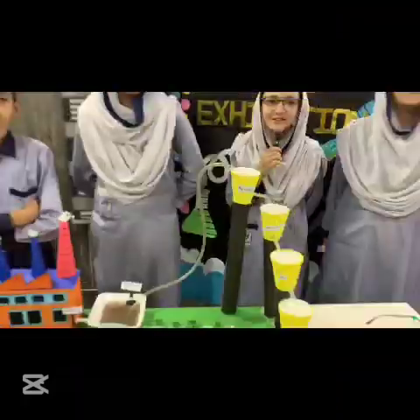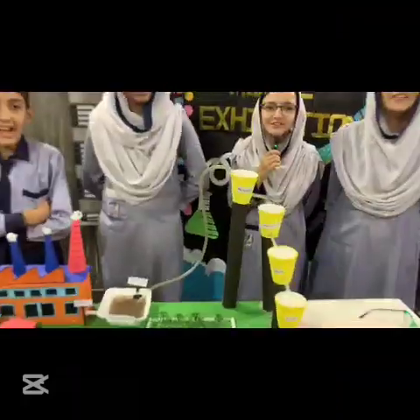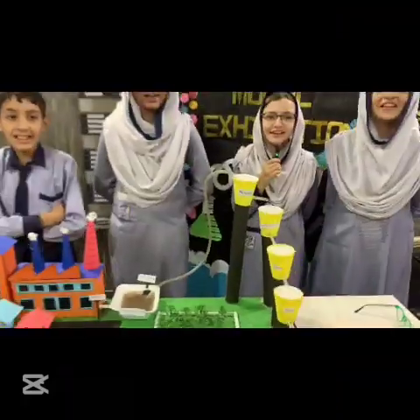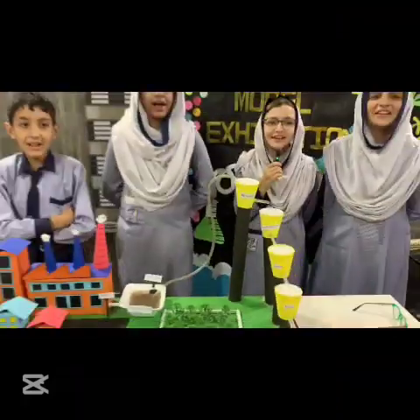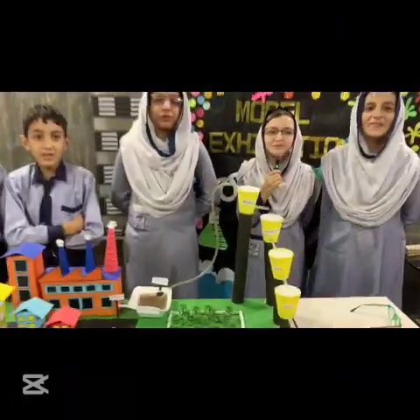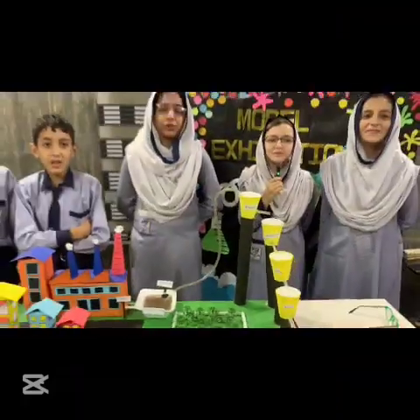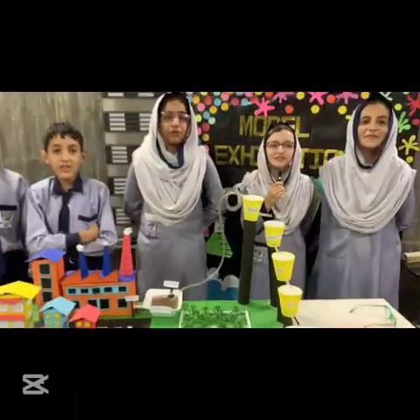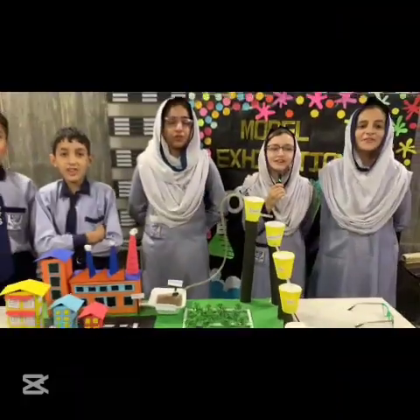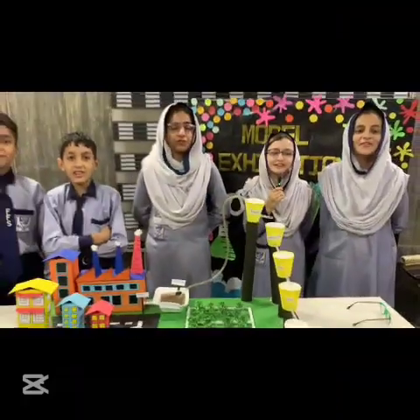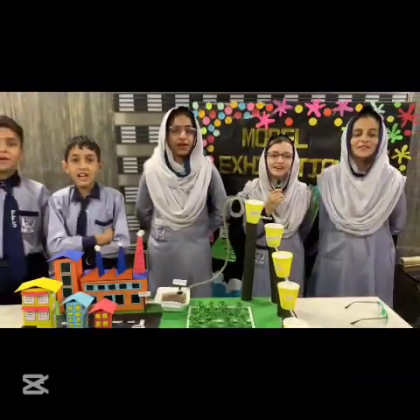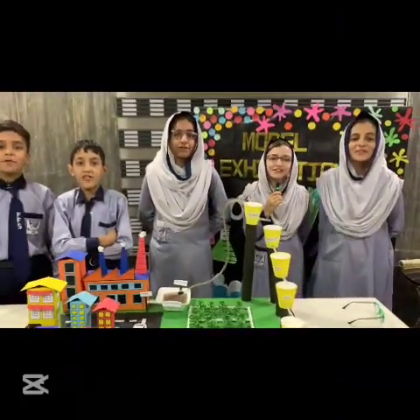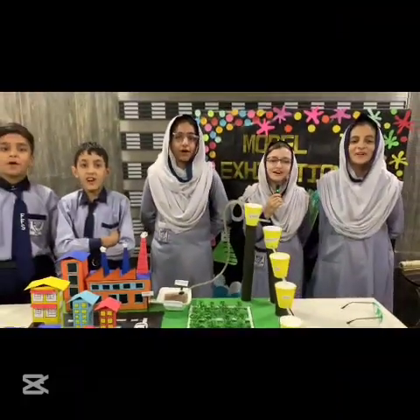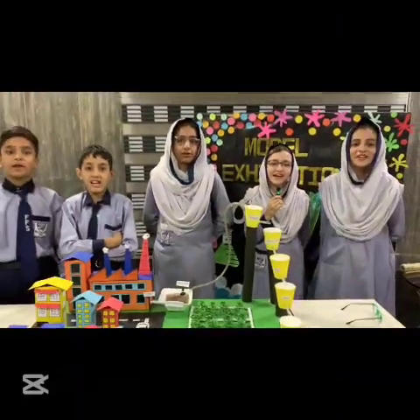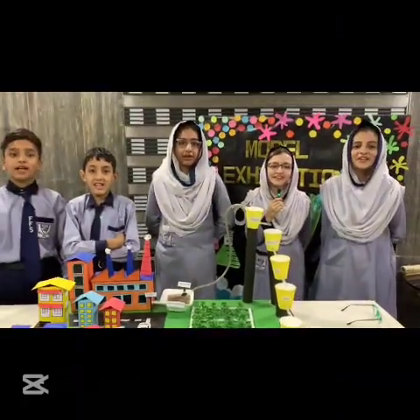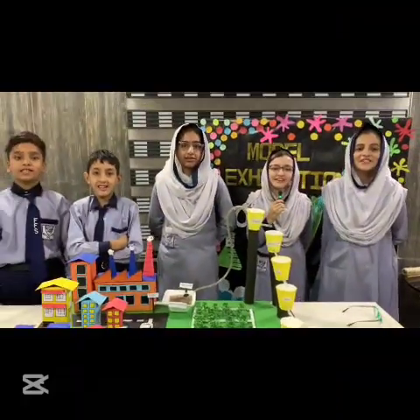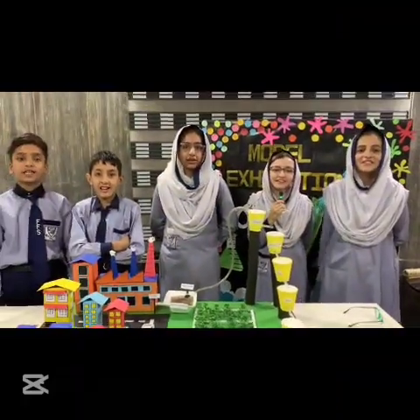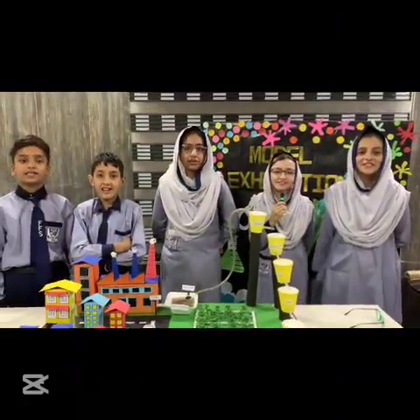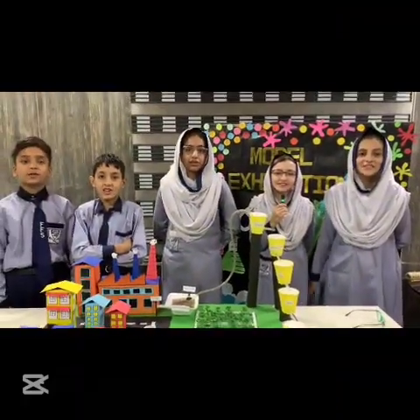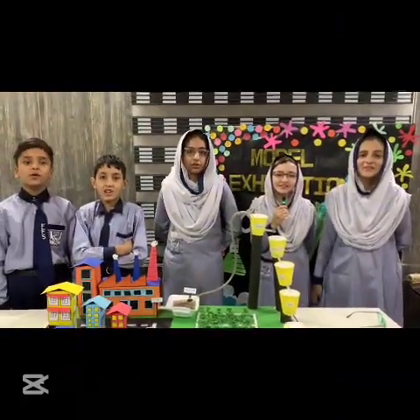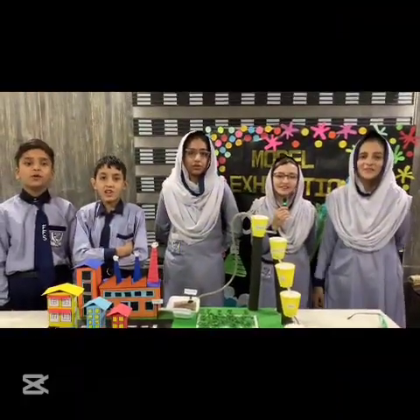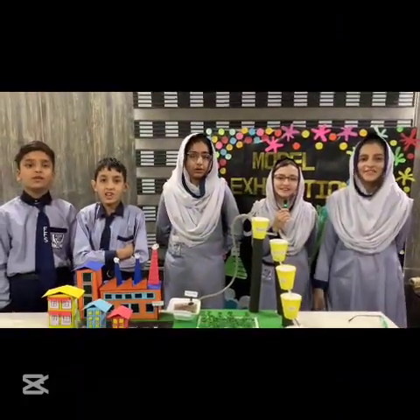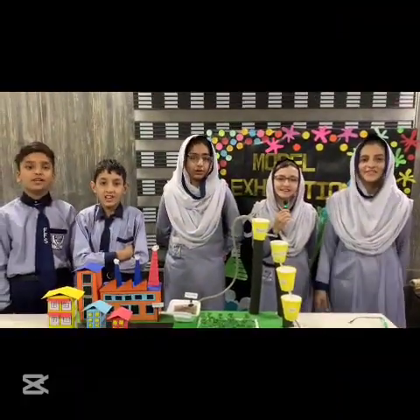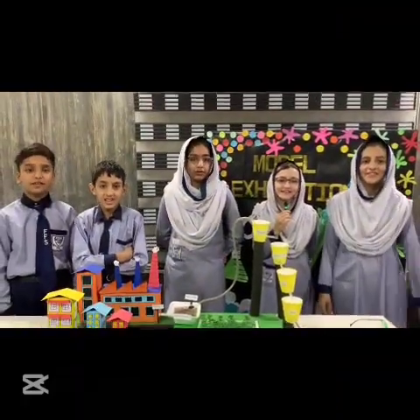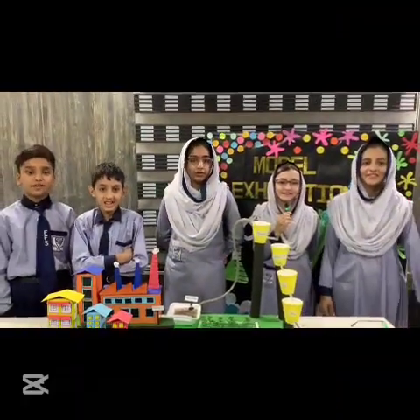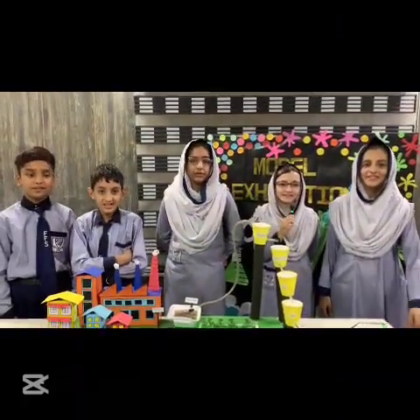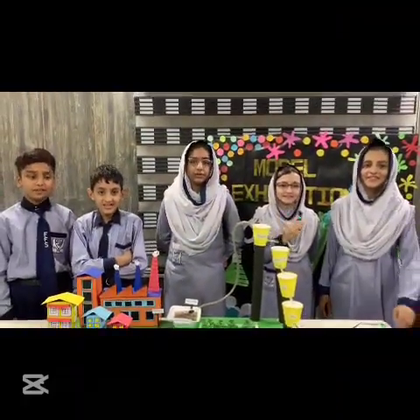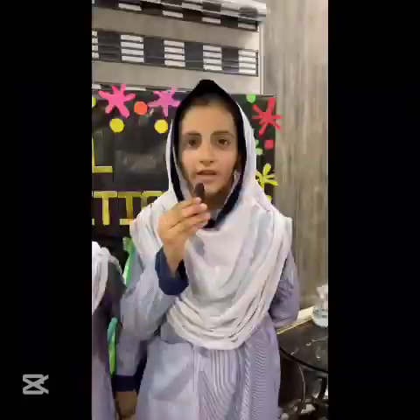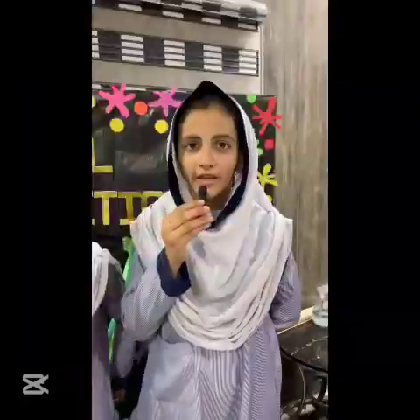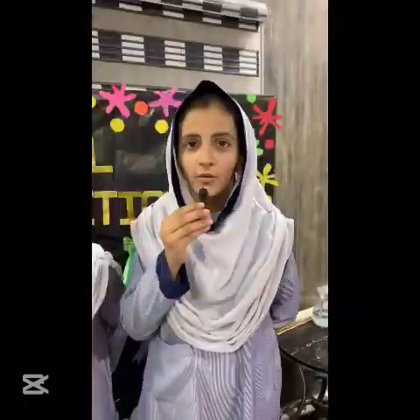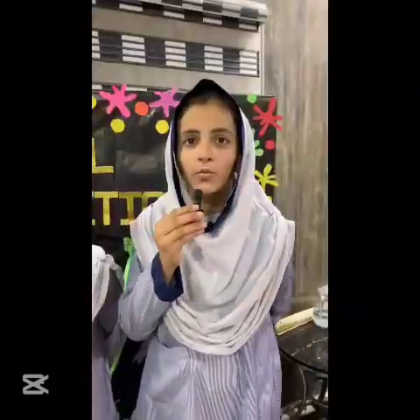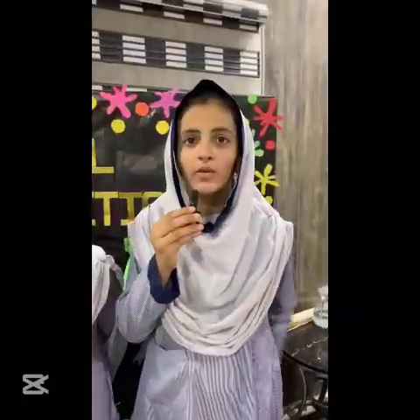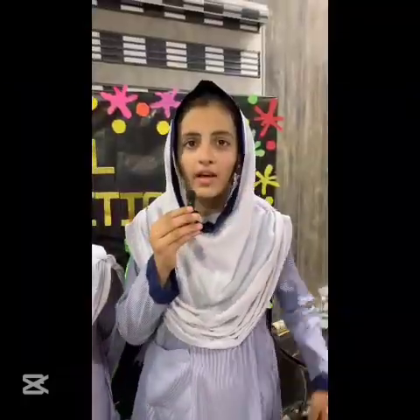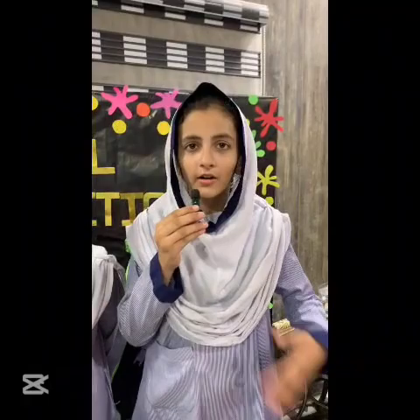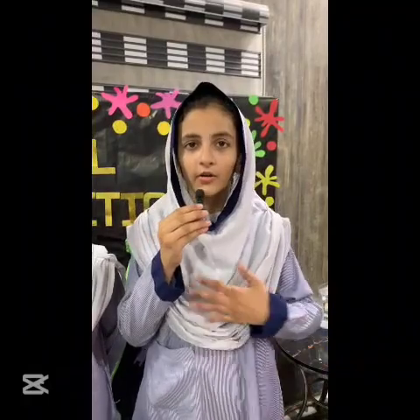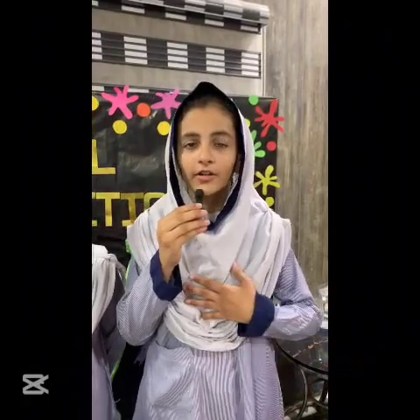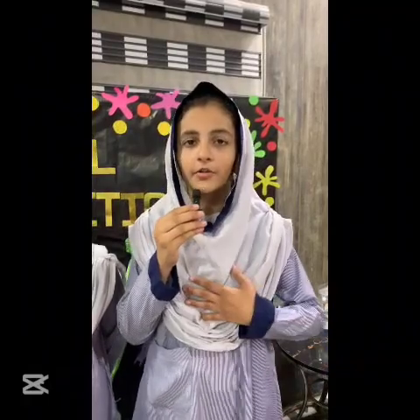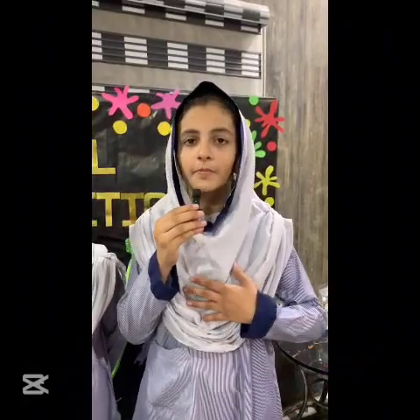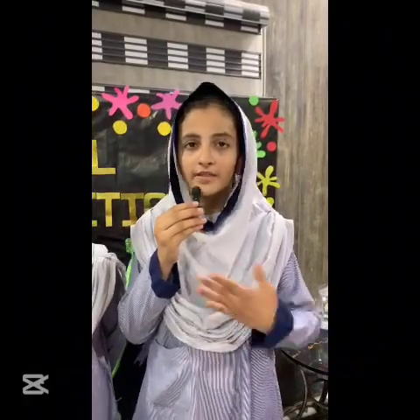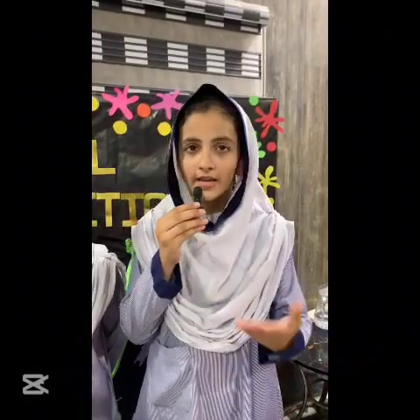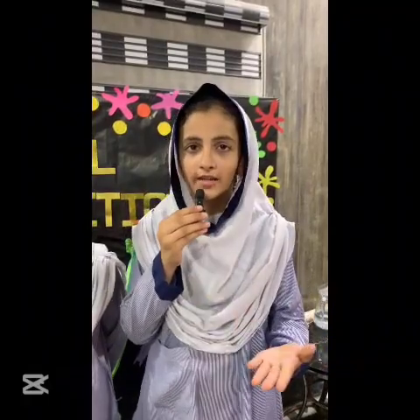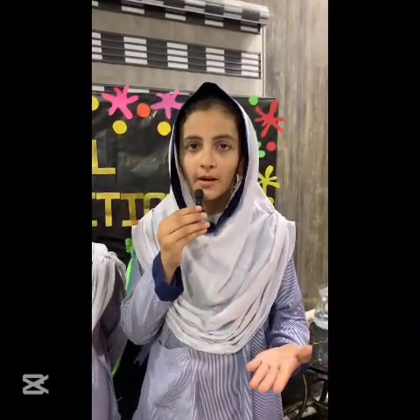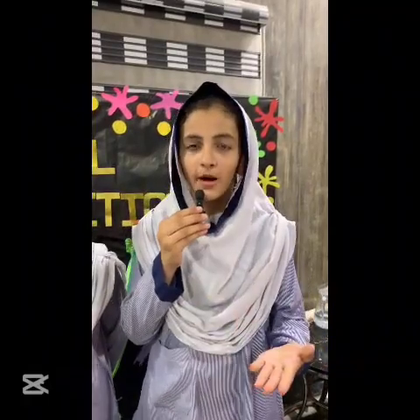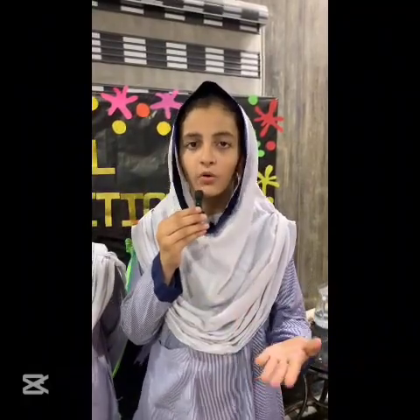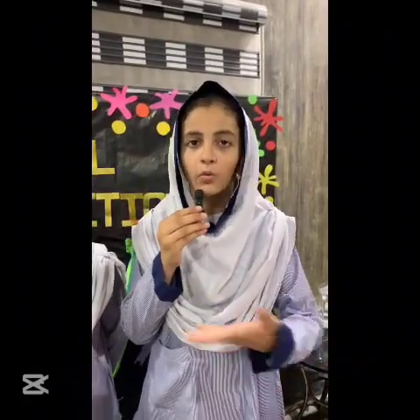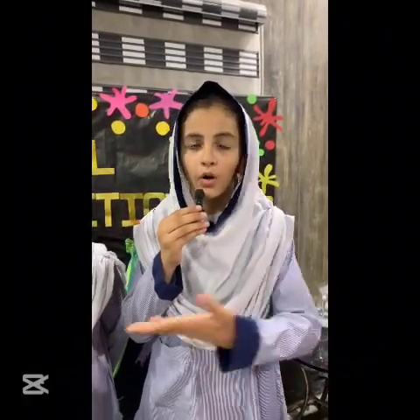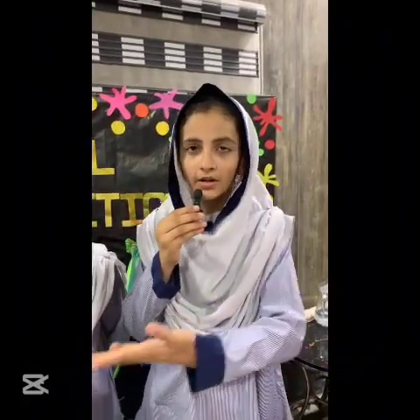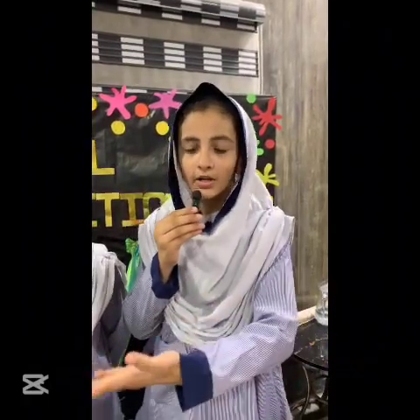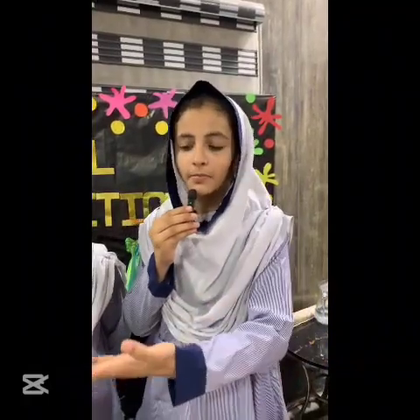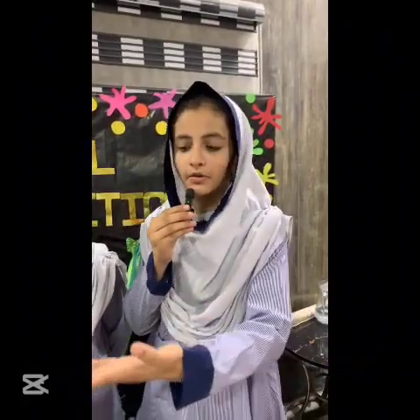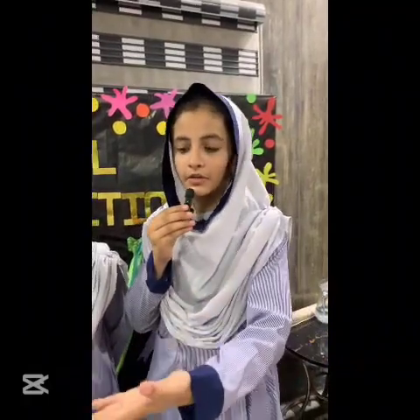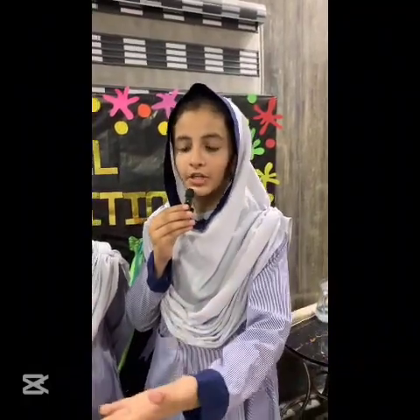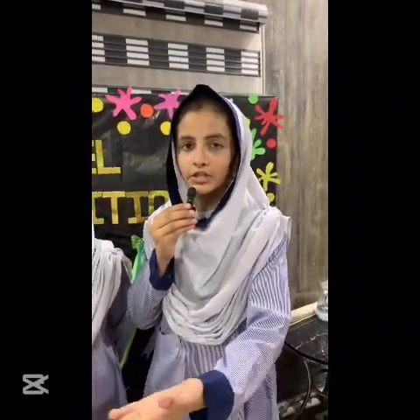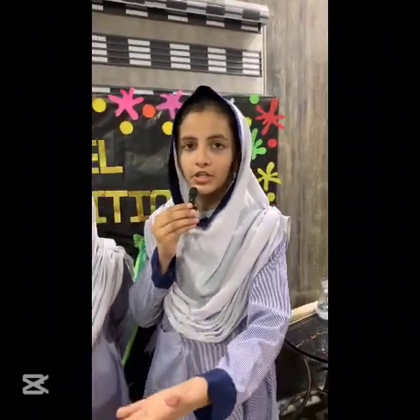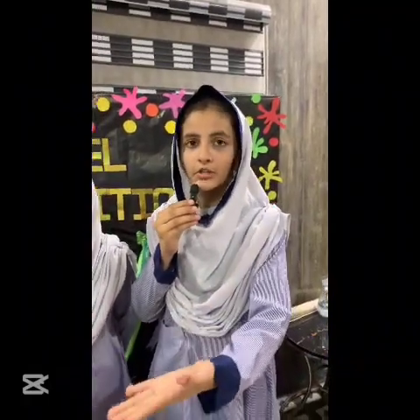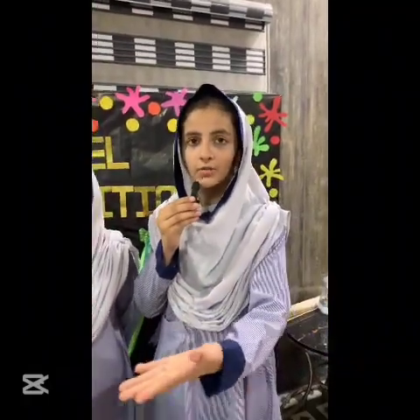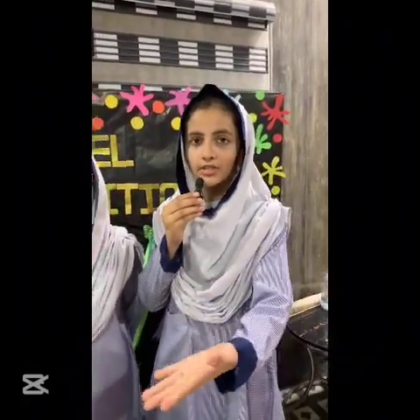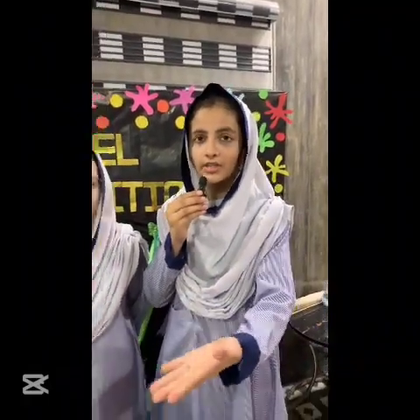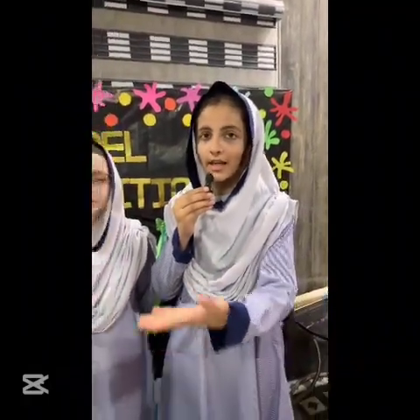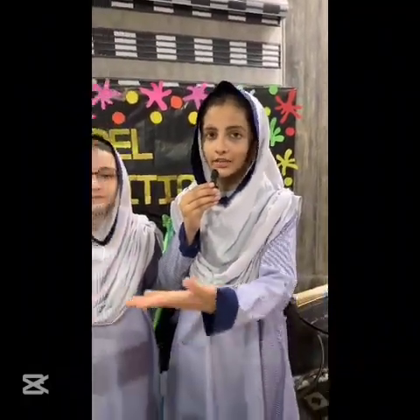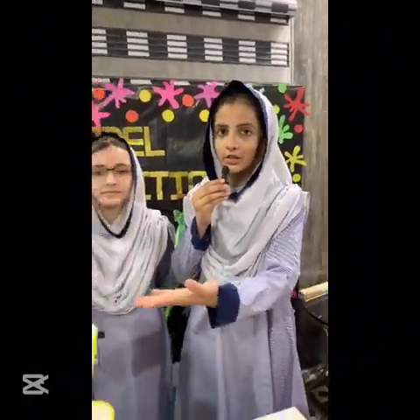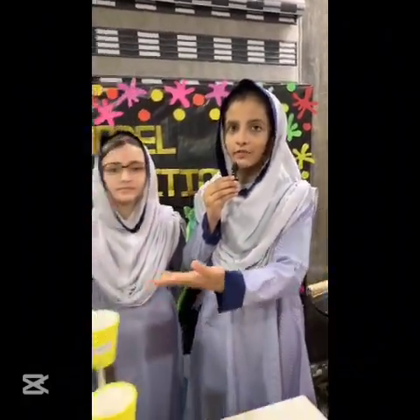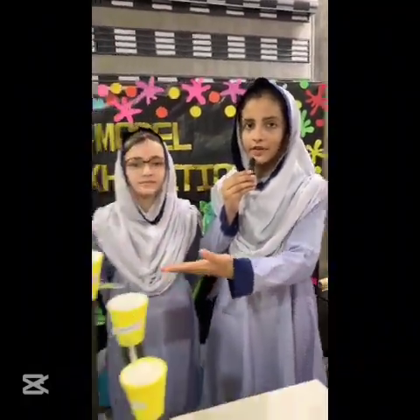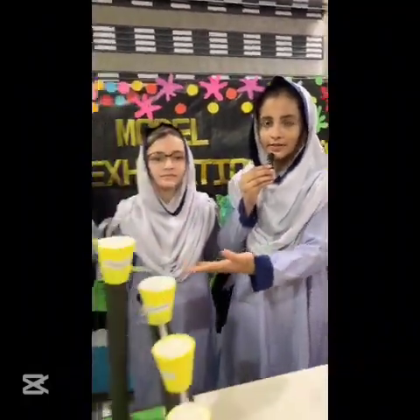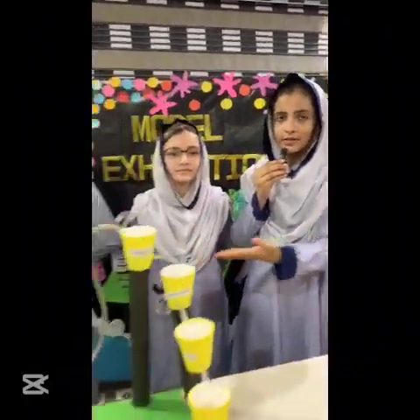Welcome to Filter 1 and Cell School. Today we are going to present about water purification using natural filters.